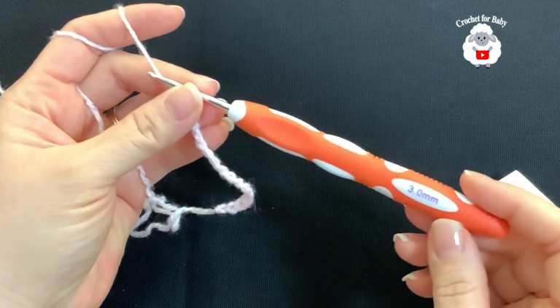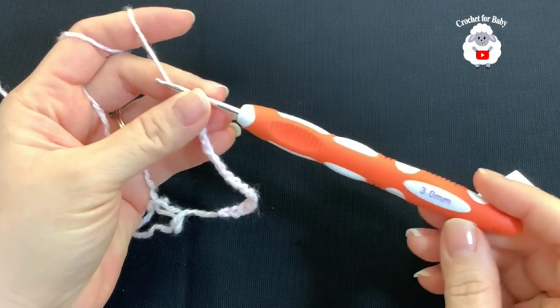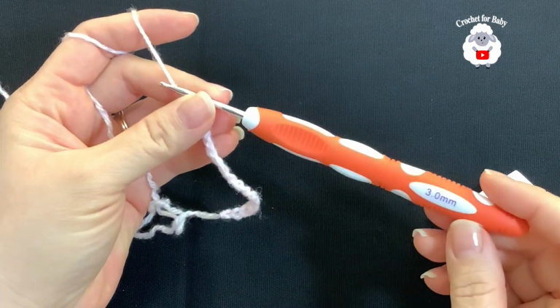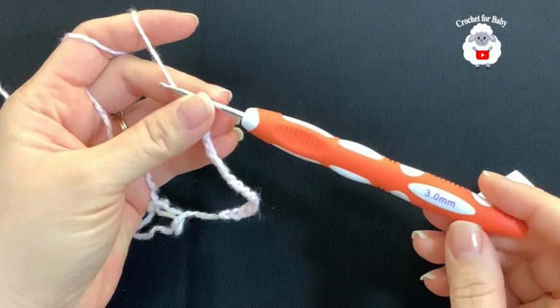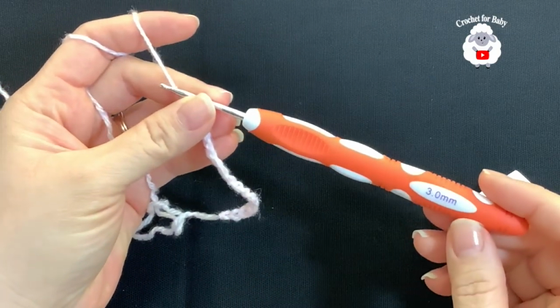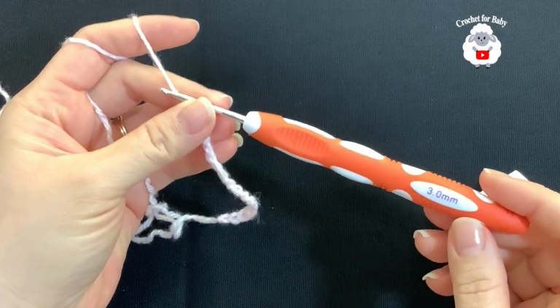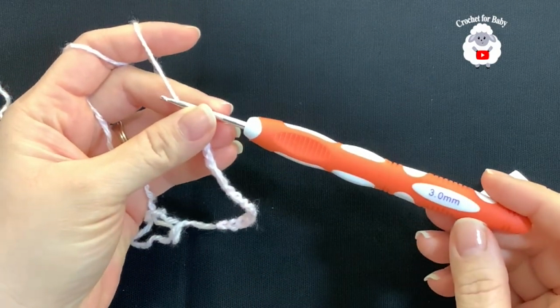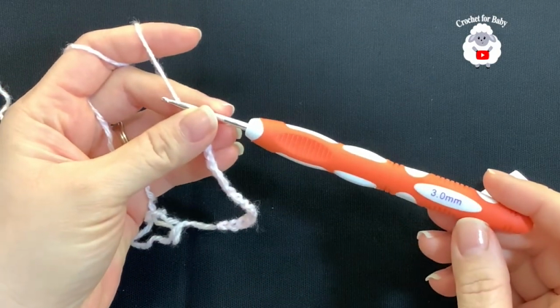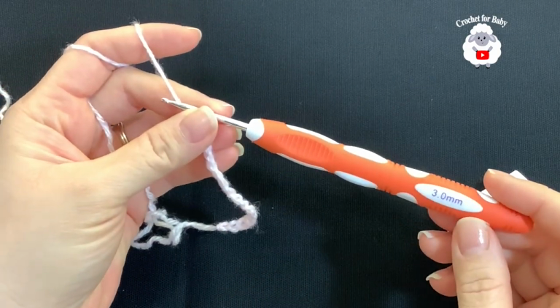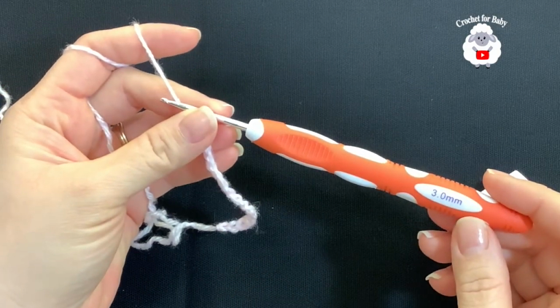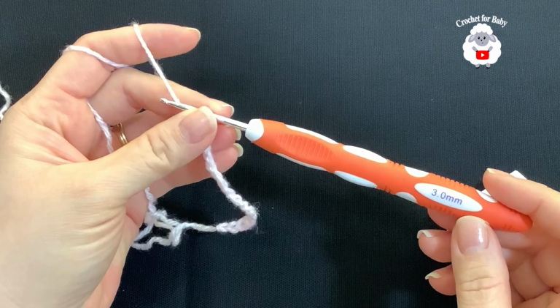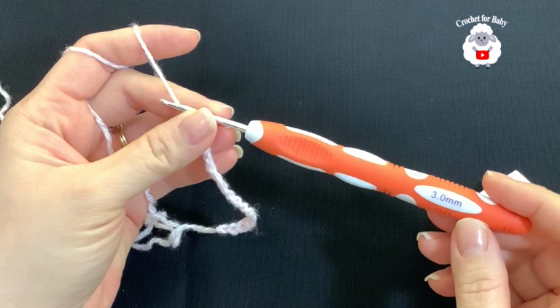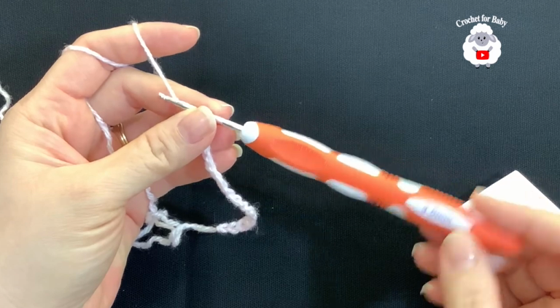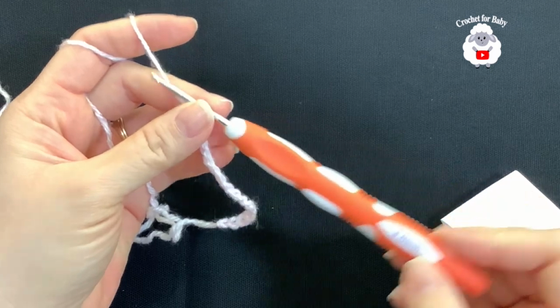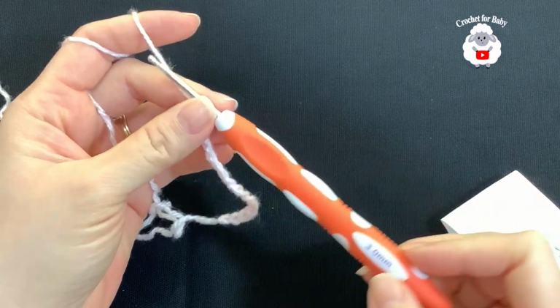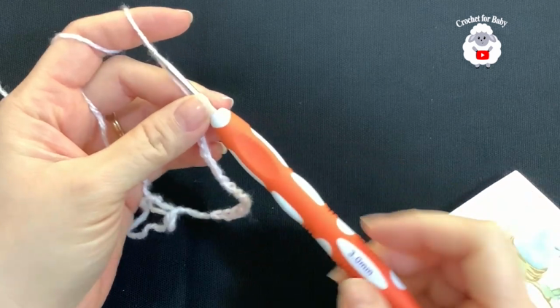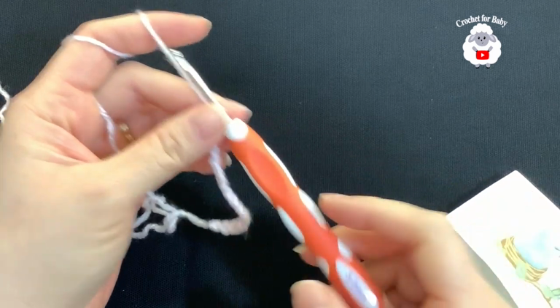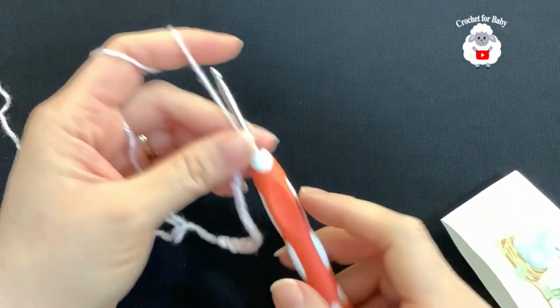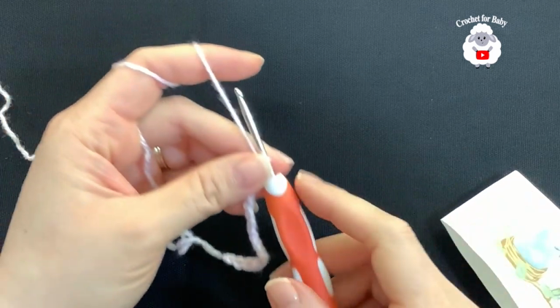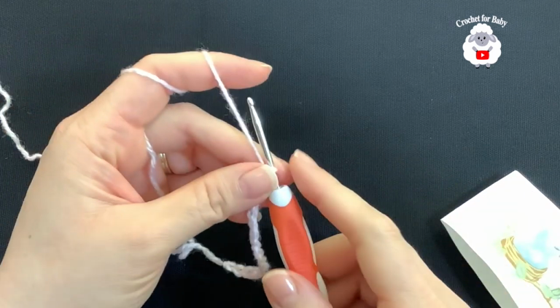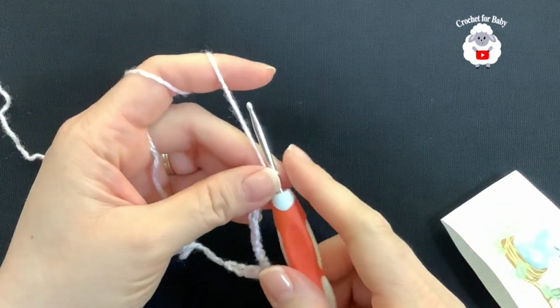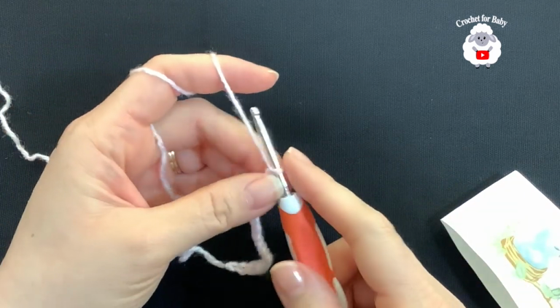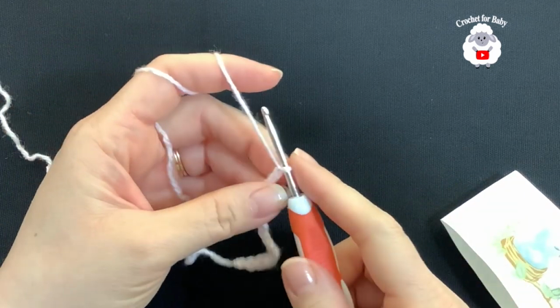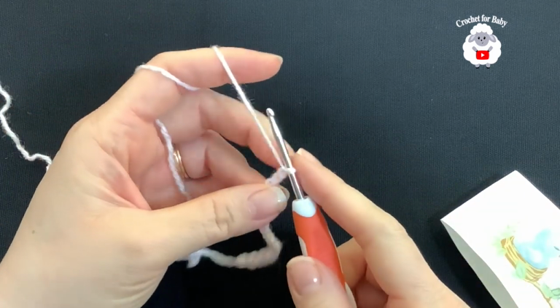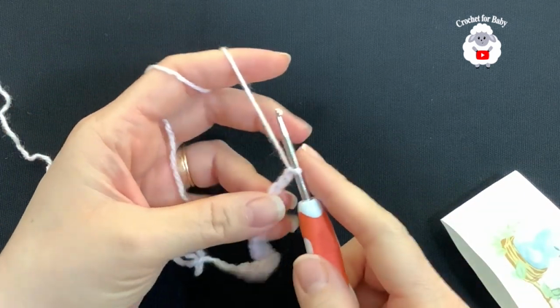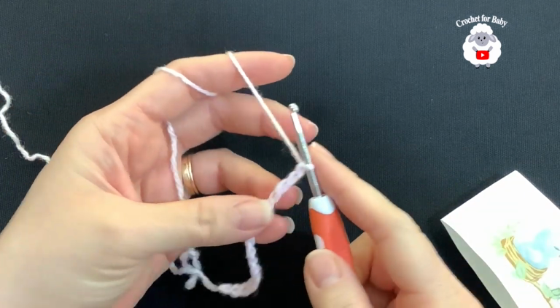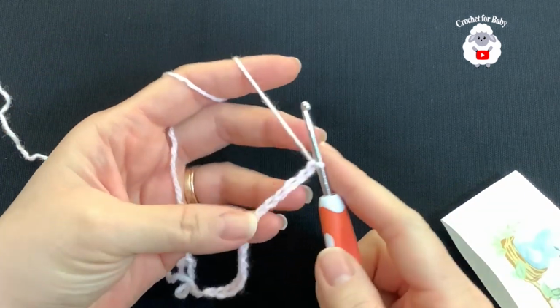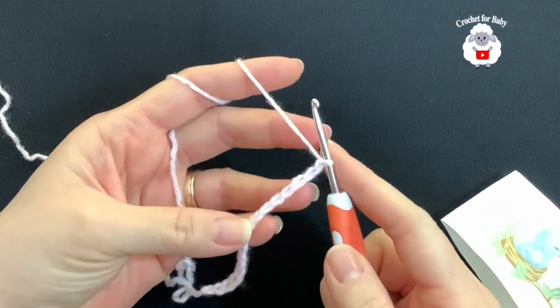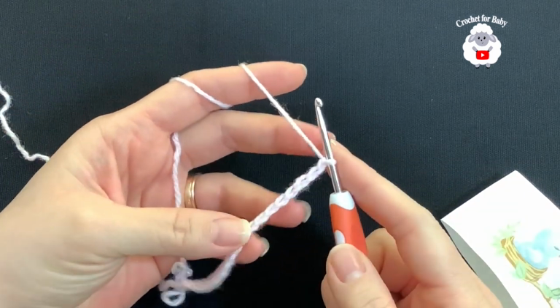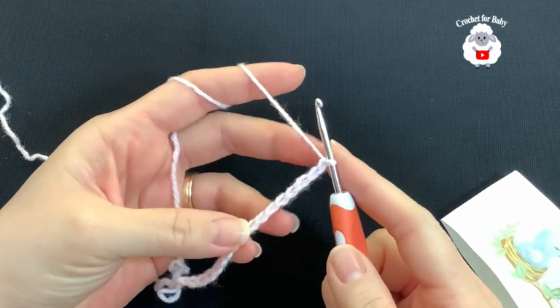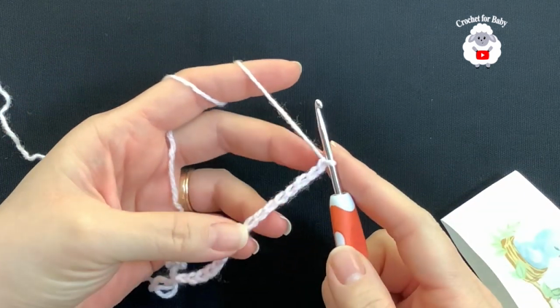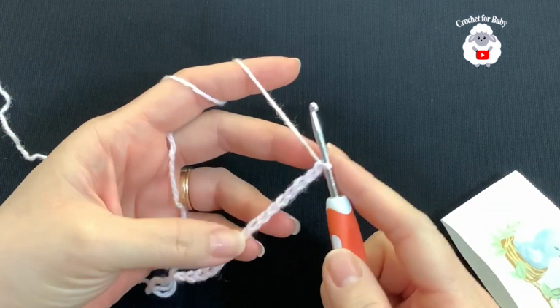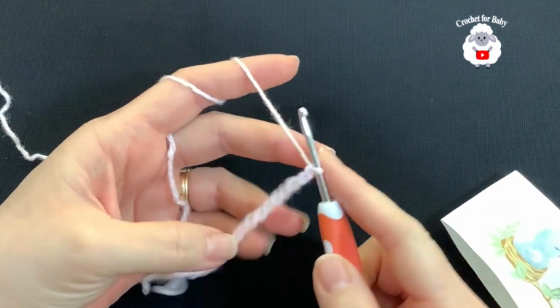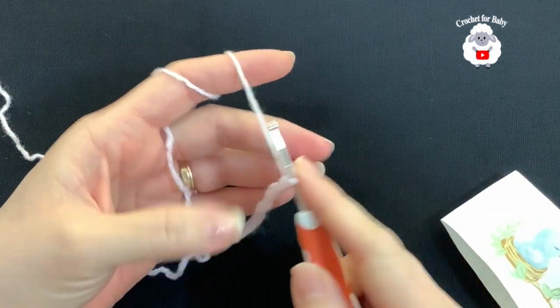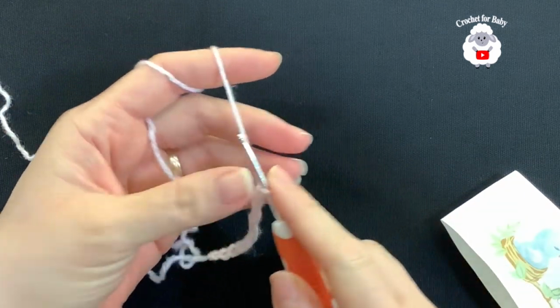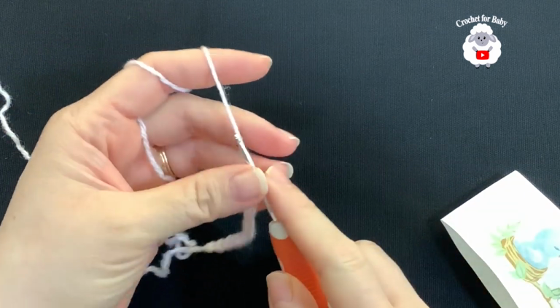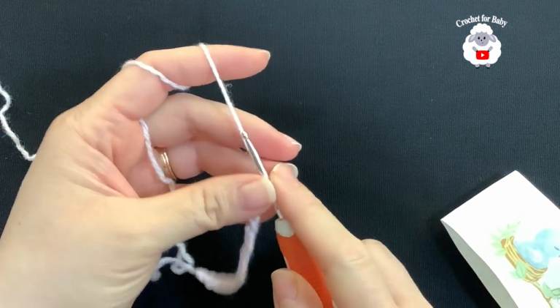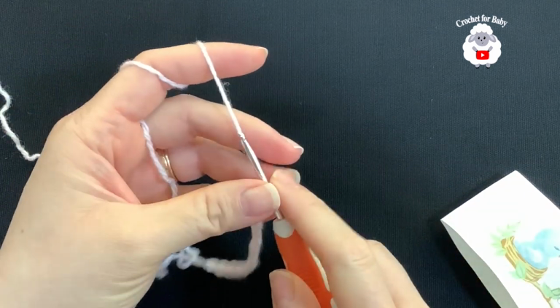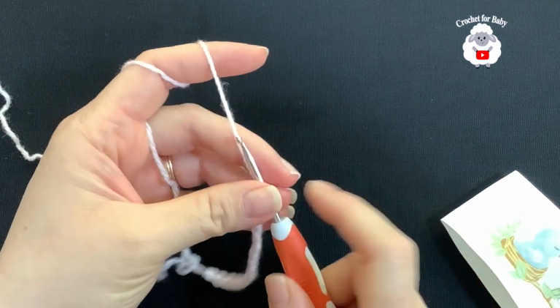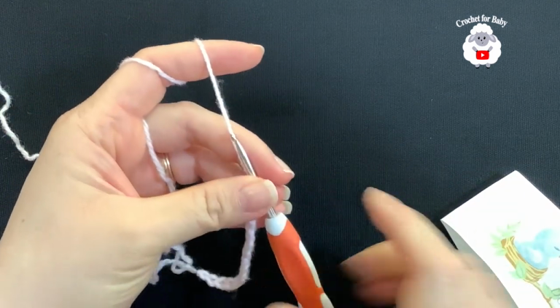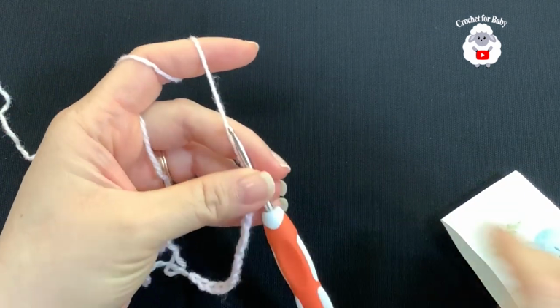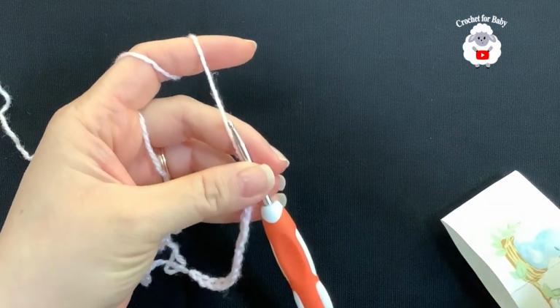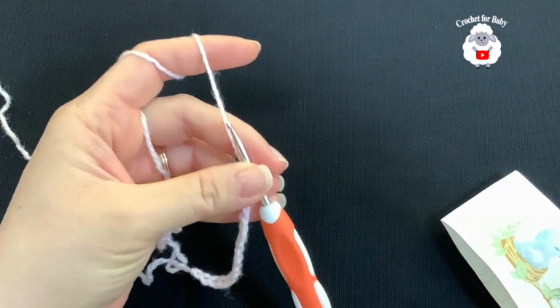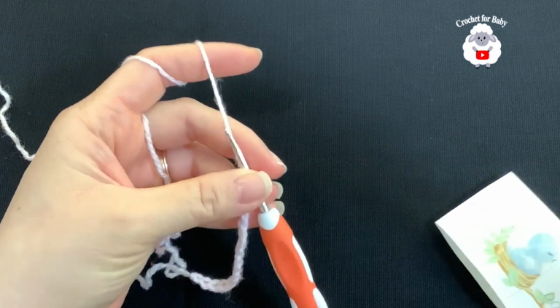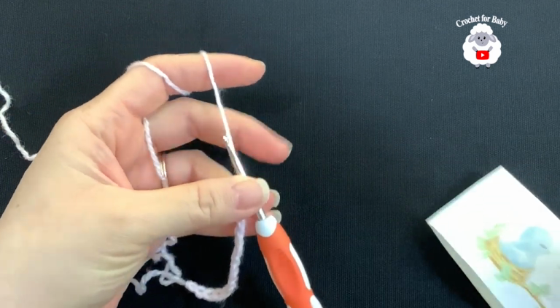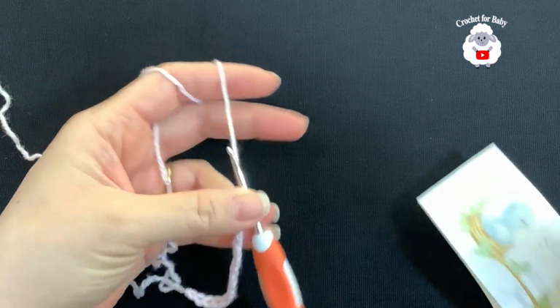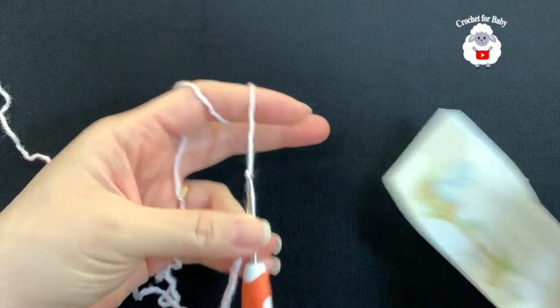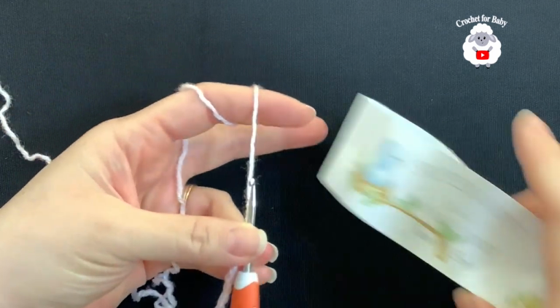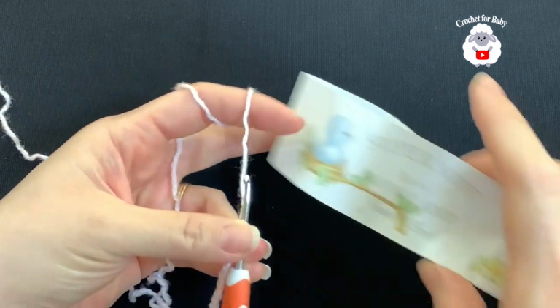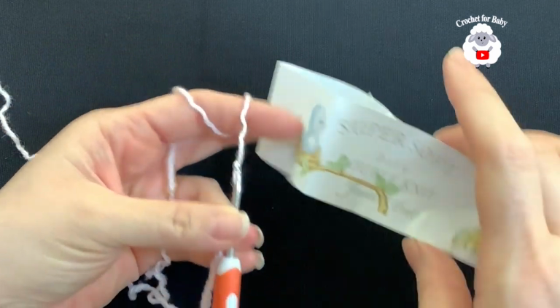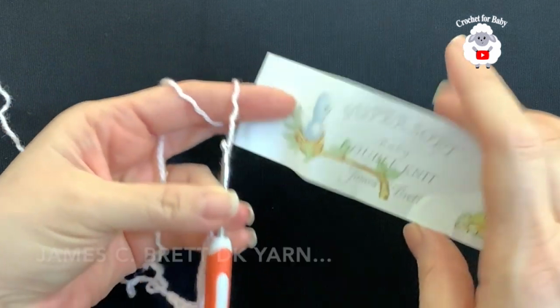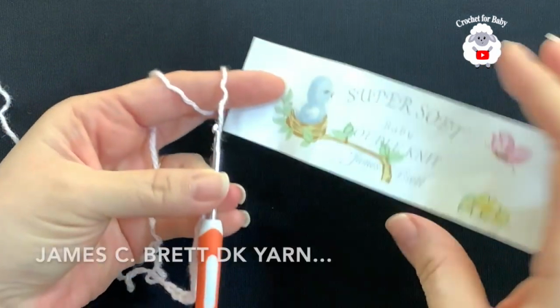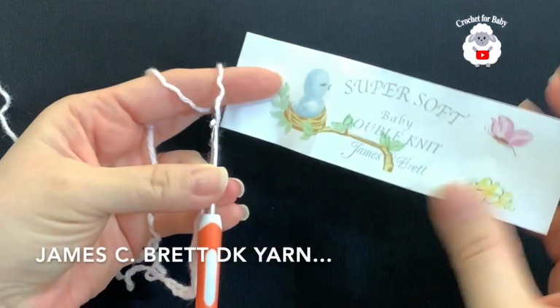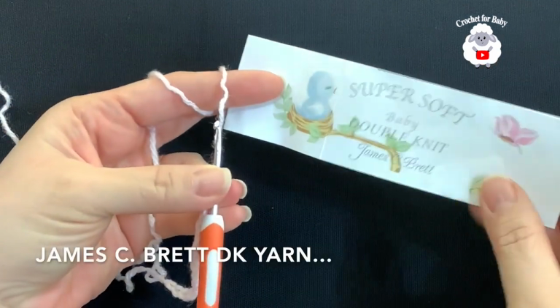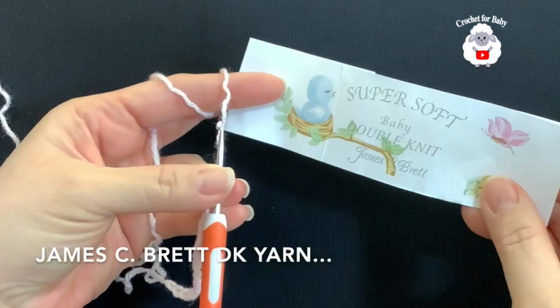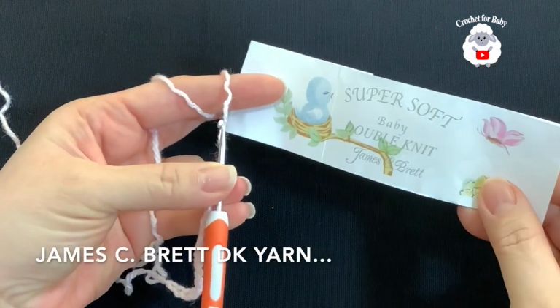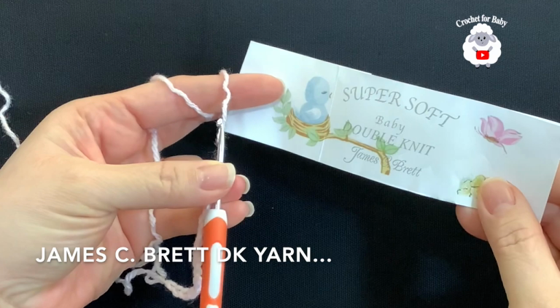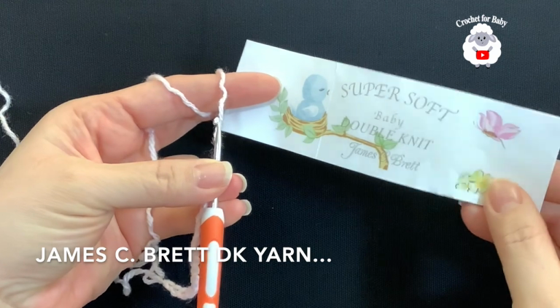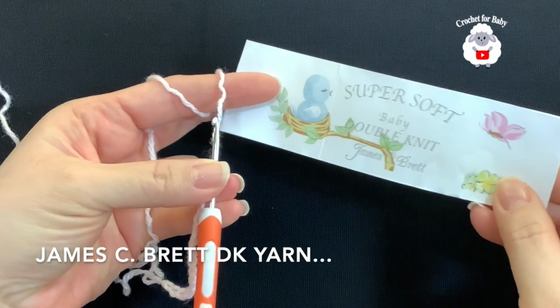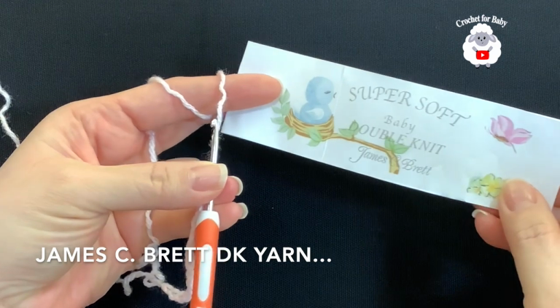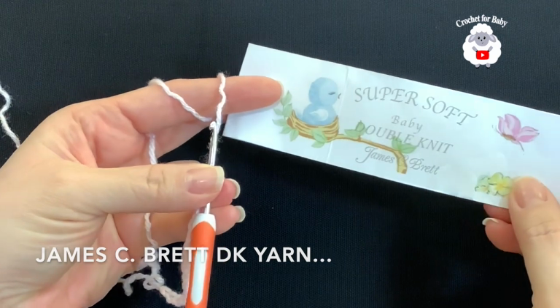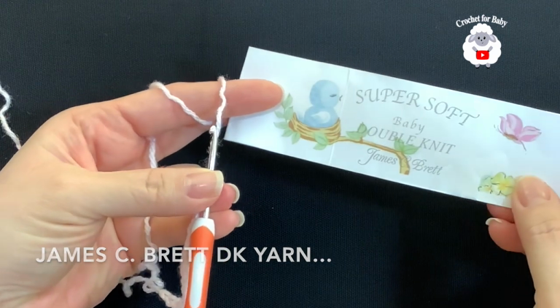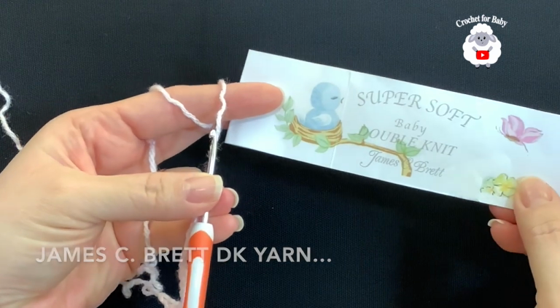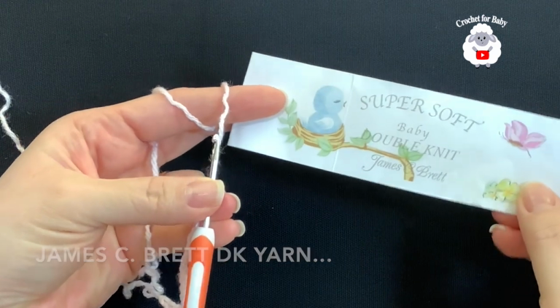To begin, I'll be using a three millimeter crochet hook, and today I'm using baby yarn — super soft baby double knit.